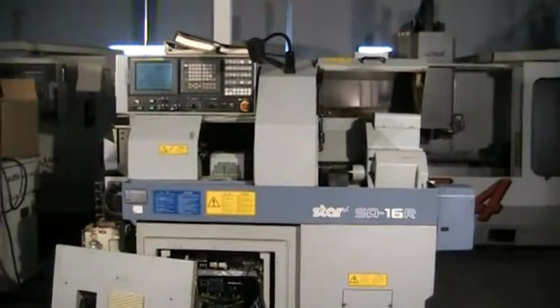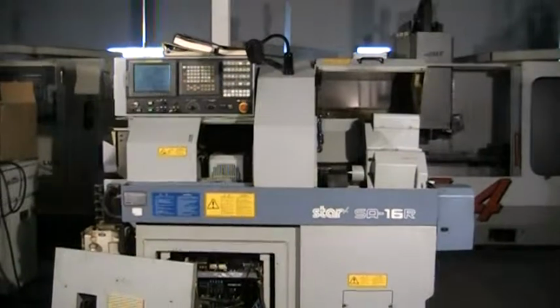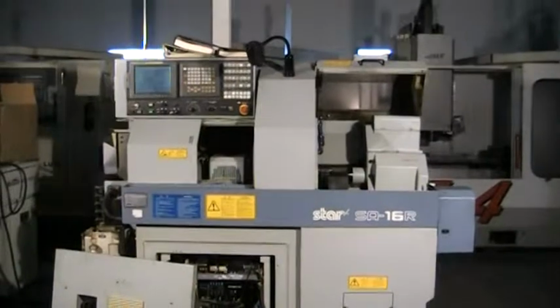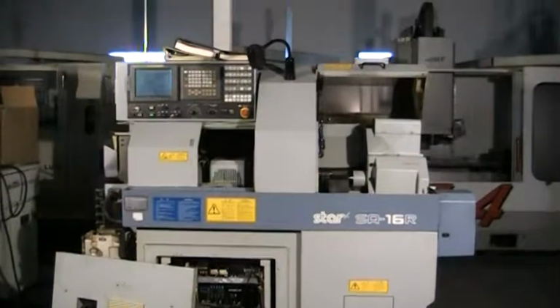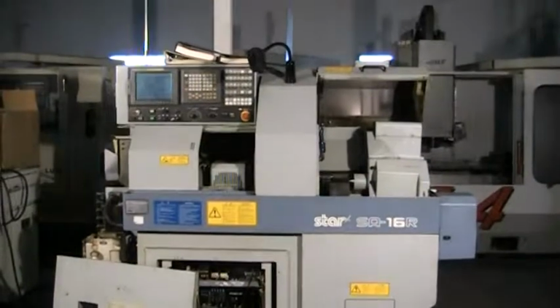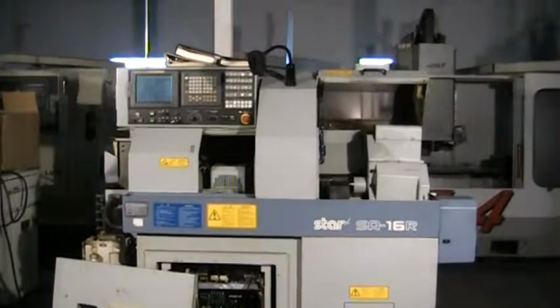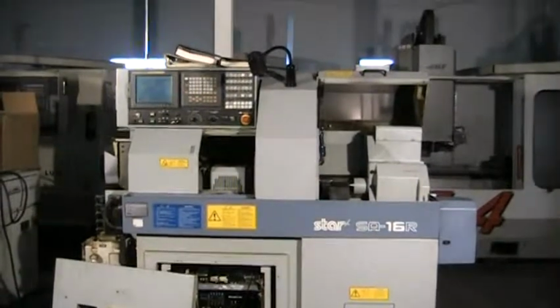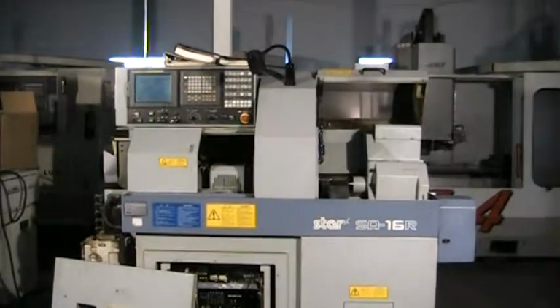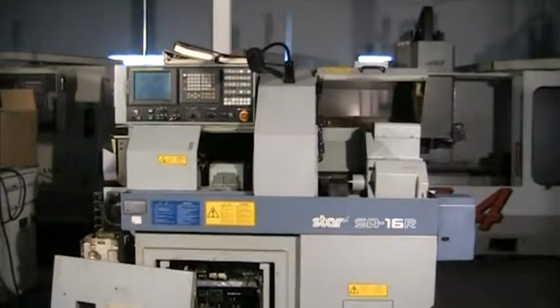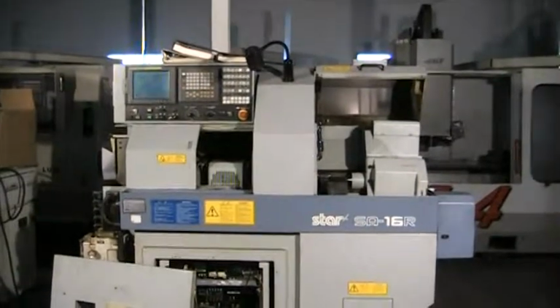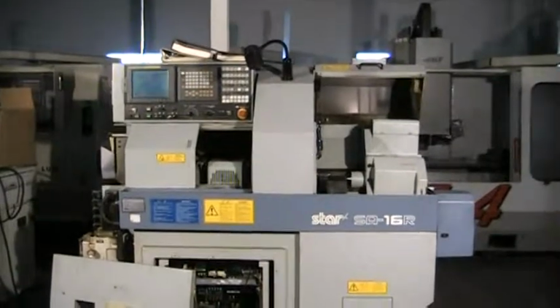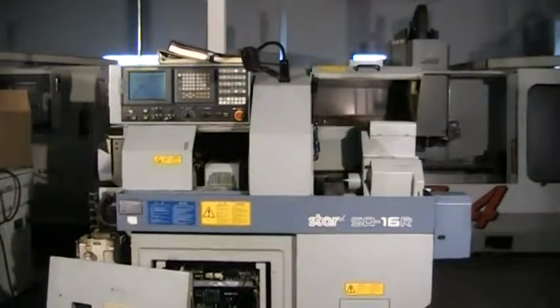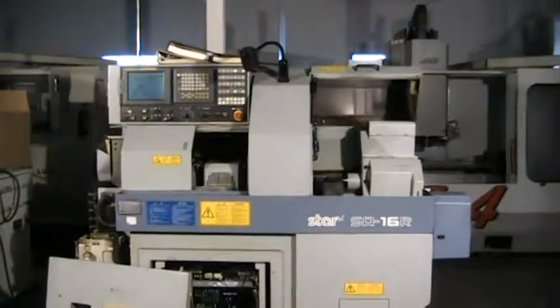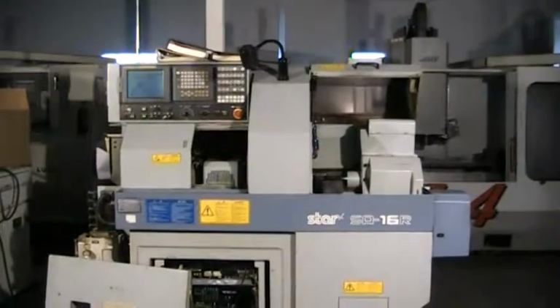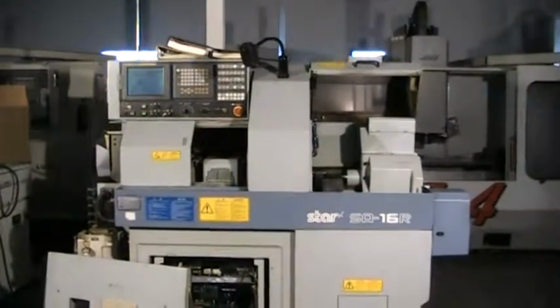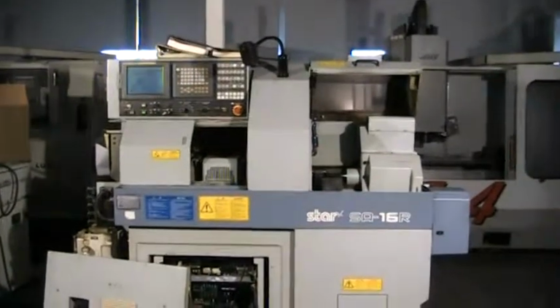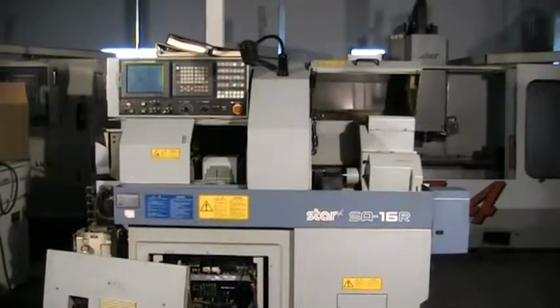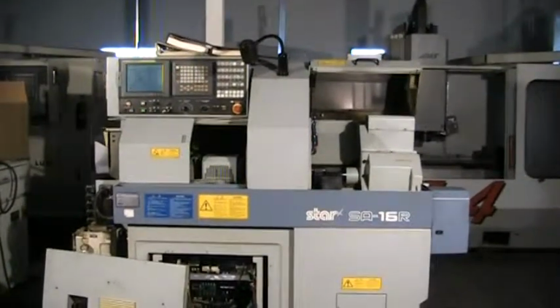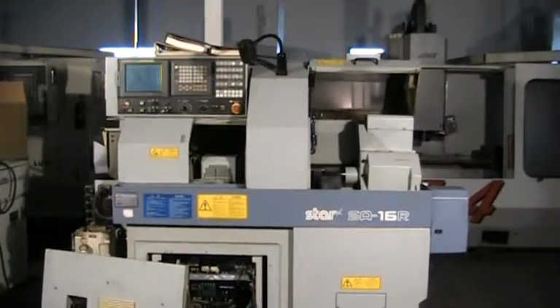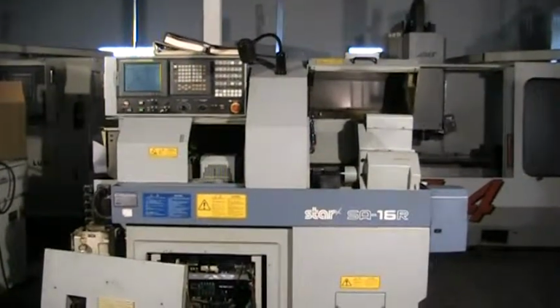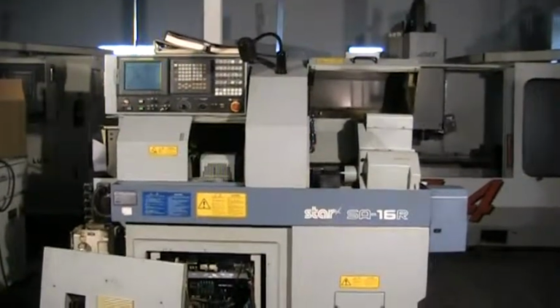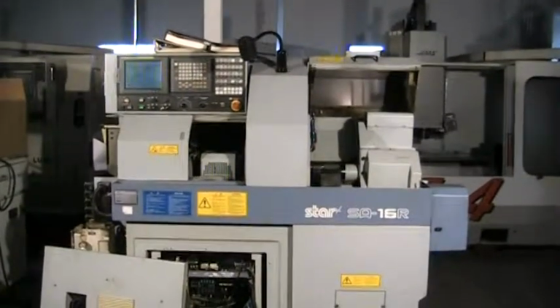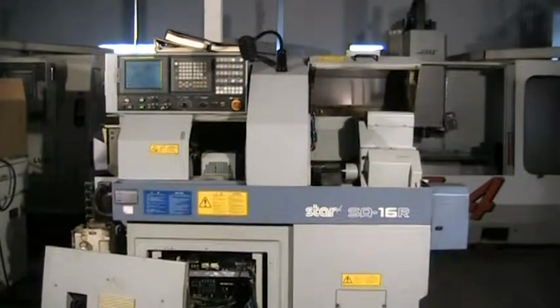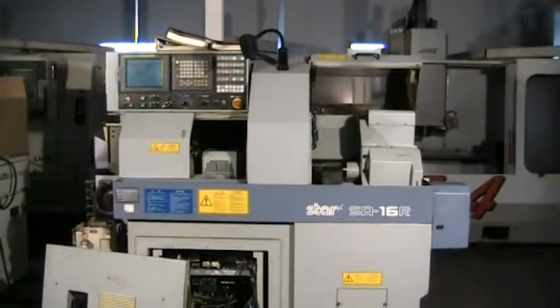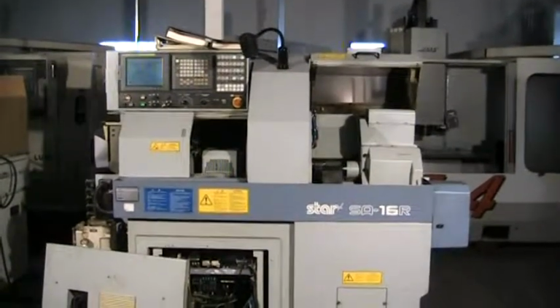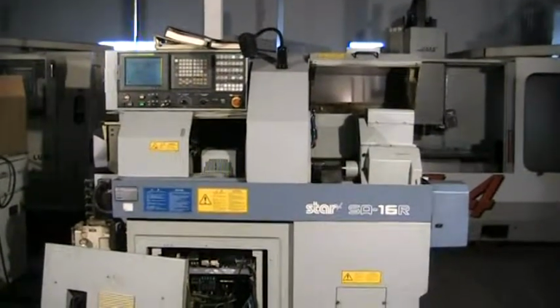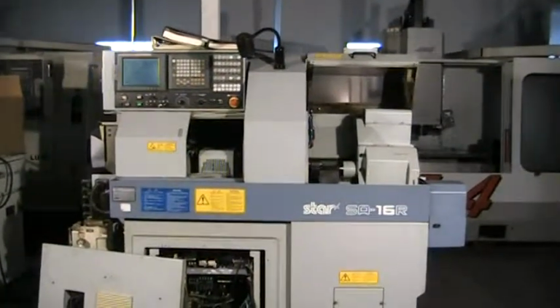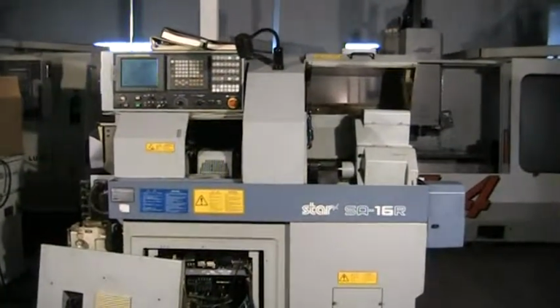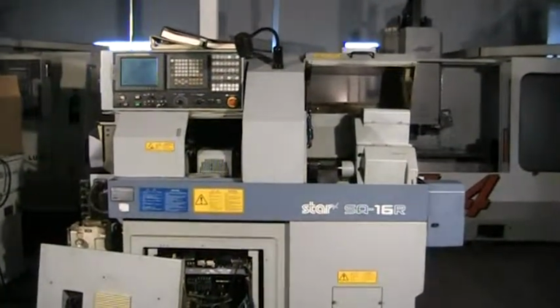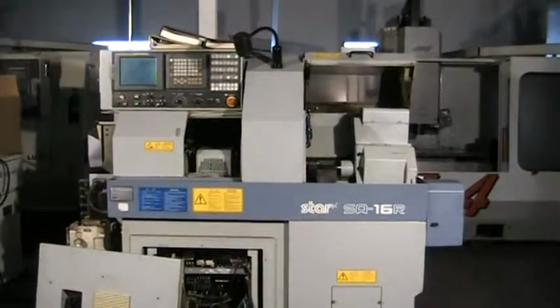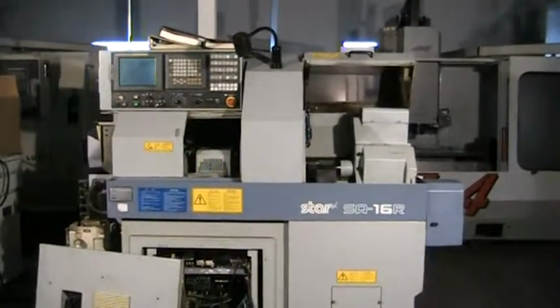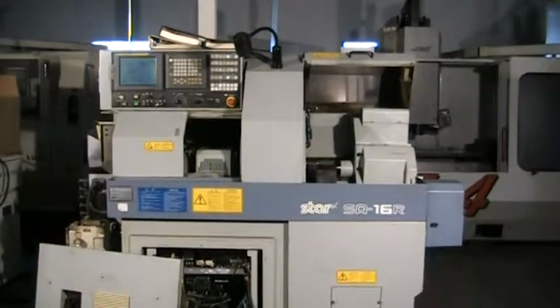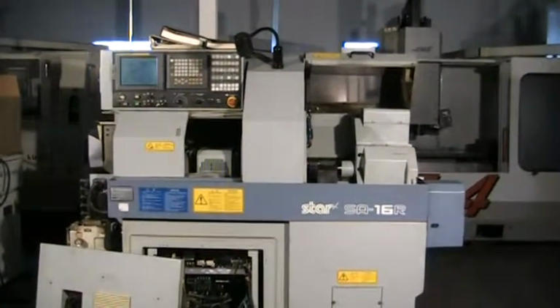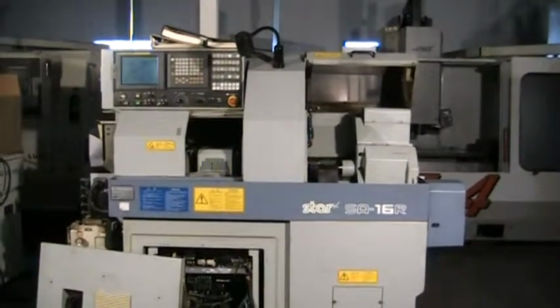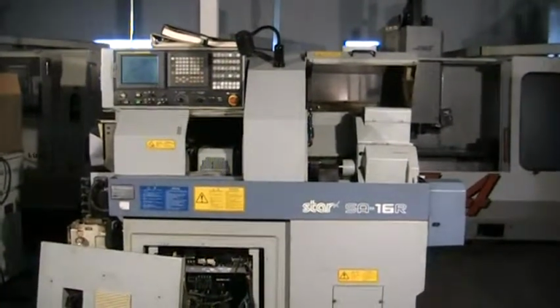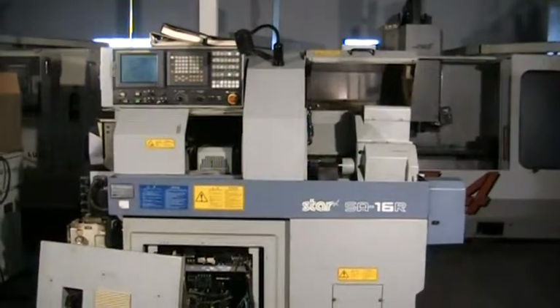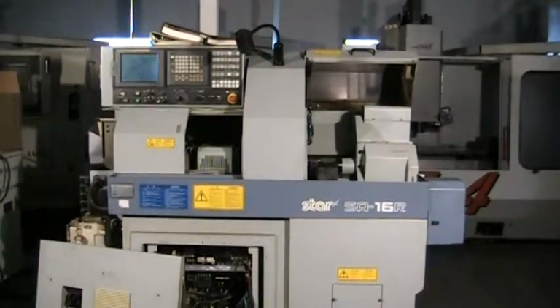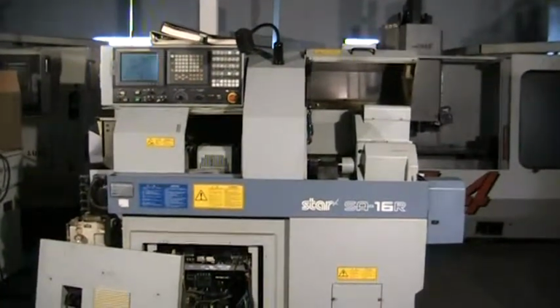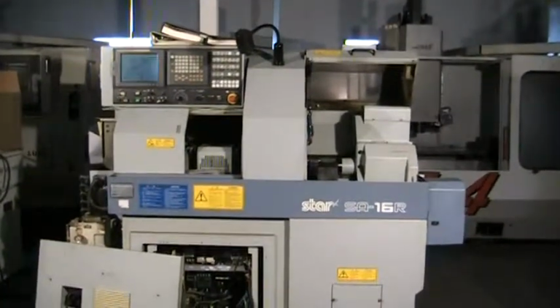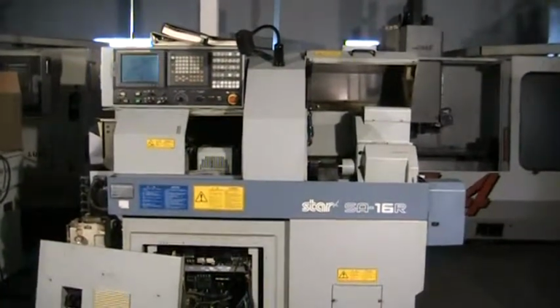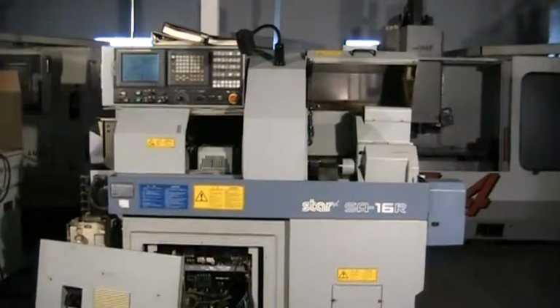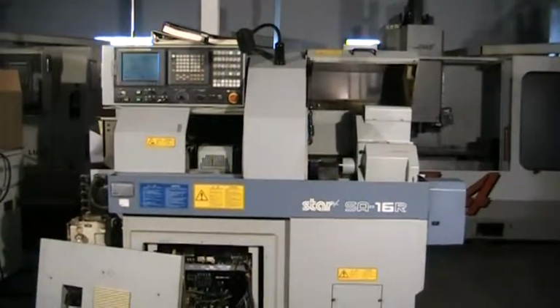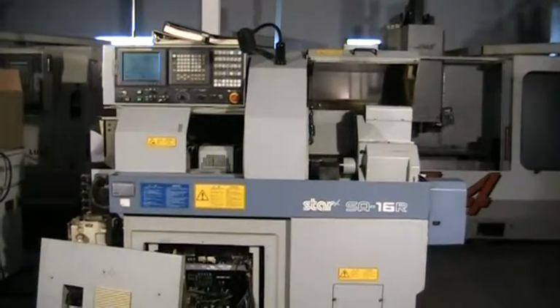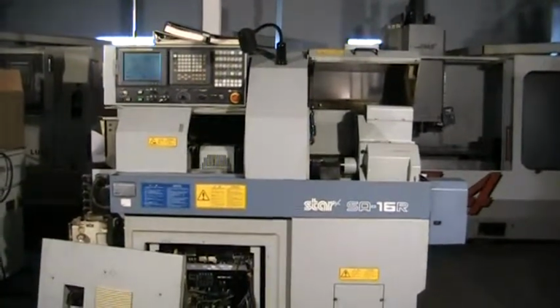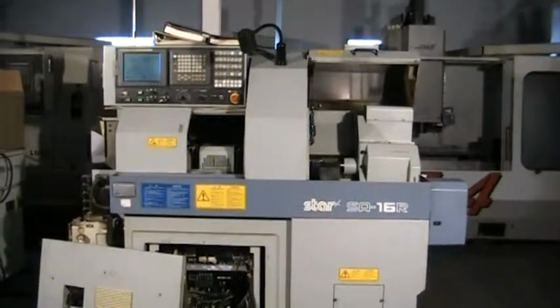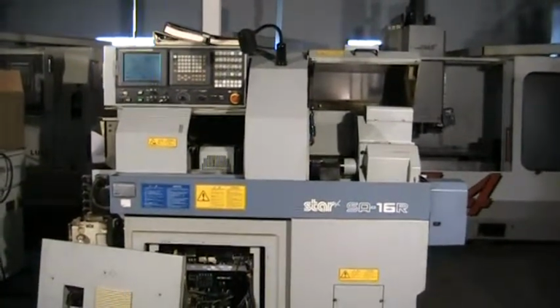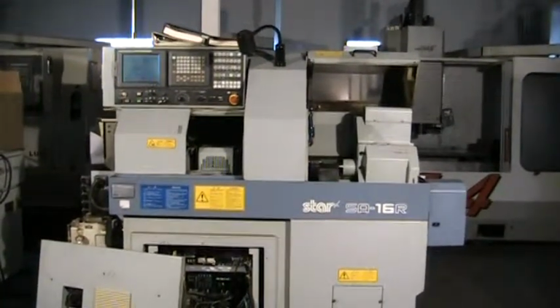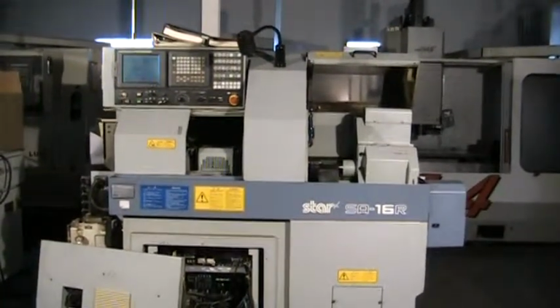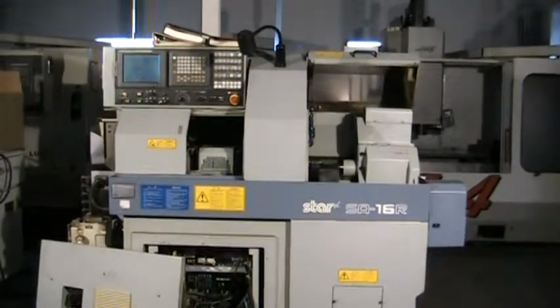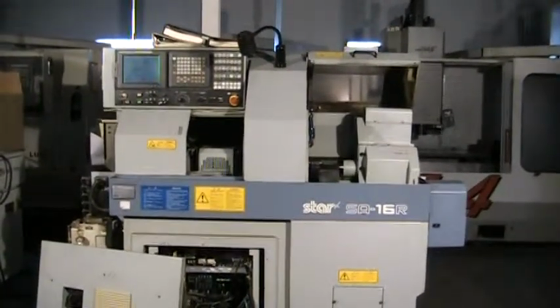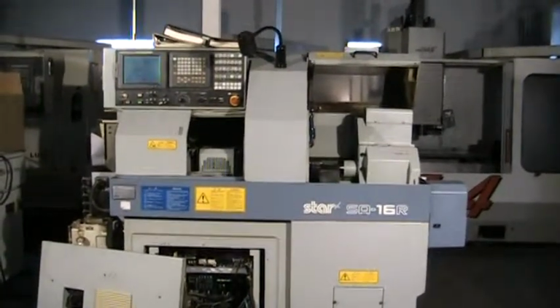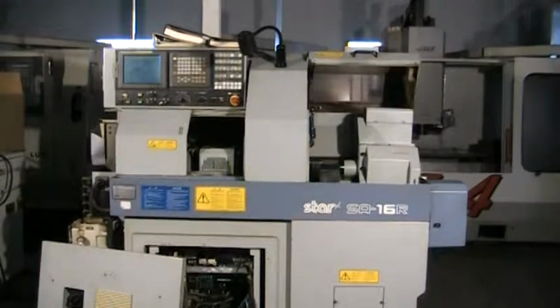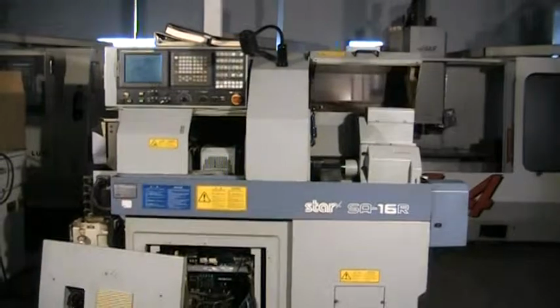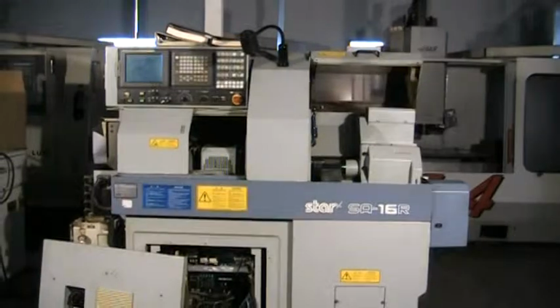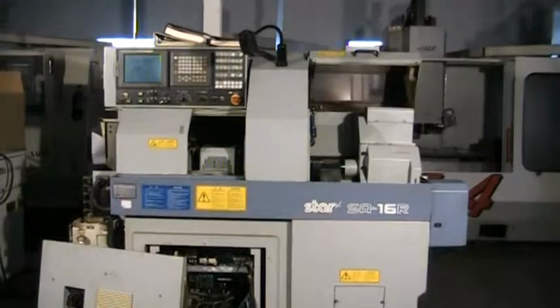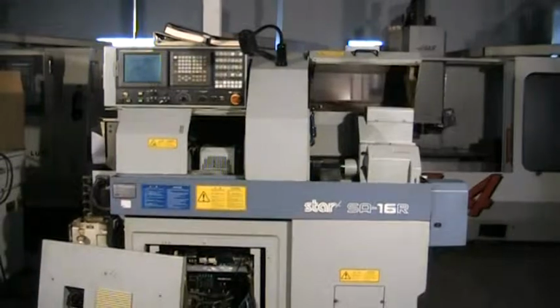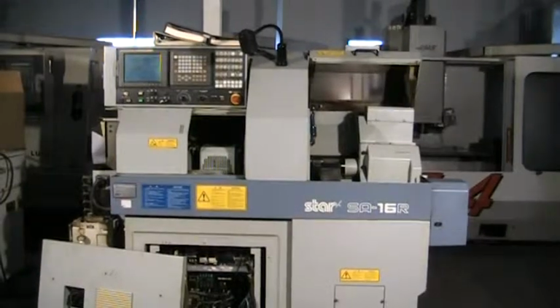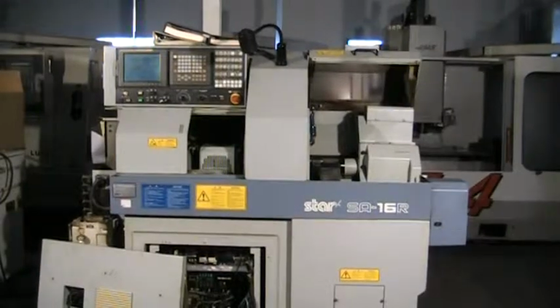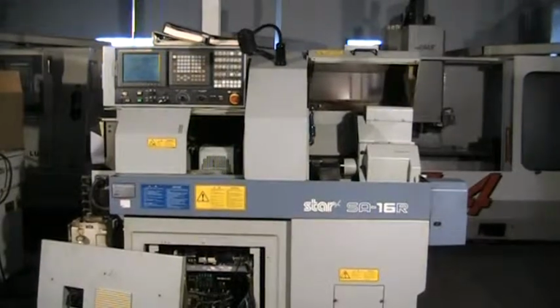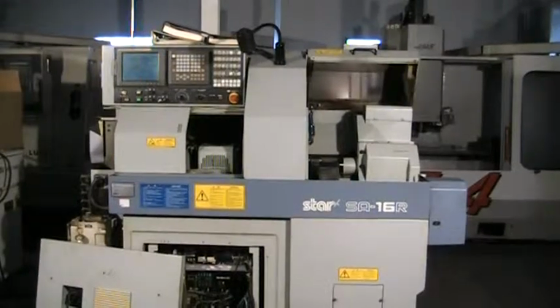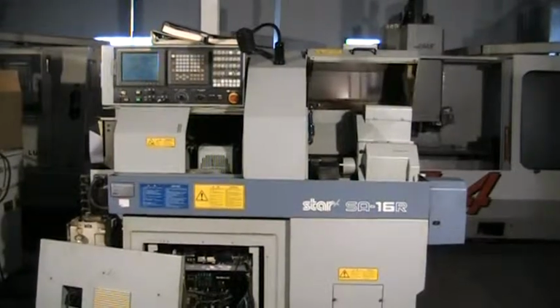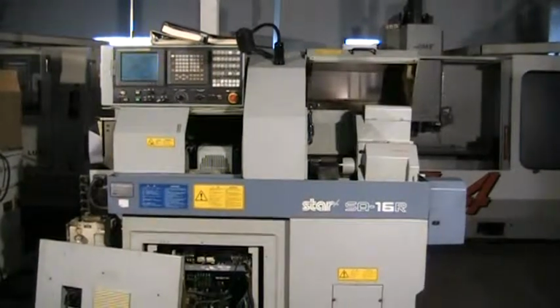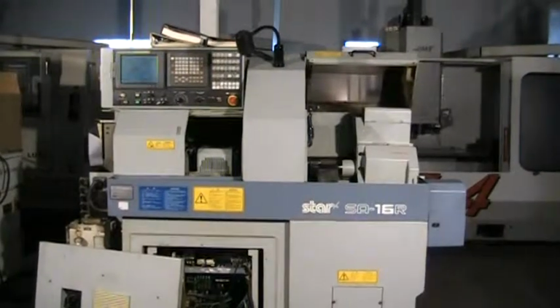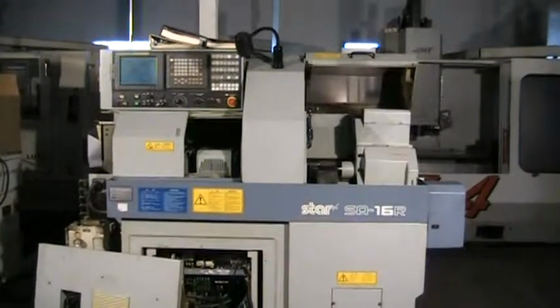This concludes our video inspection of this Star SA-16R CNC Swiss lathe.